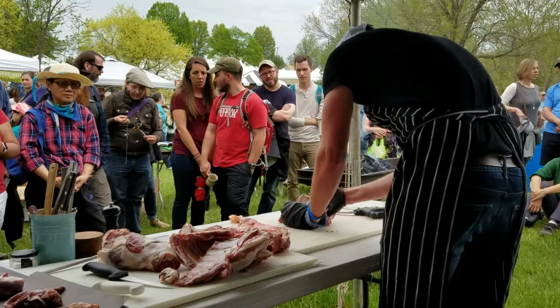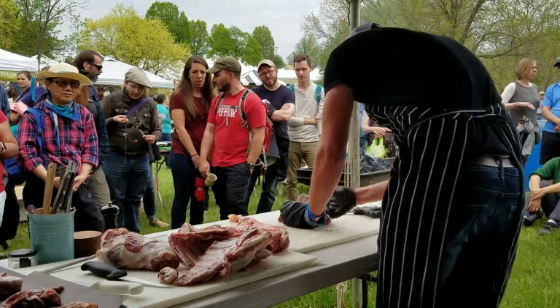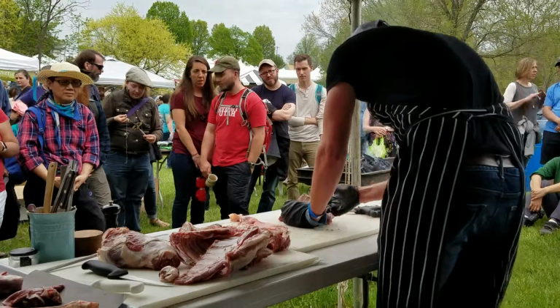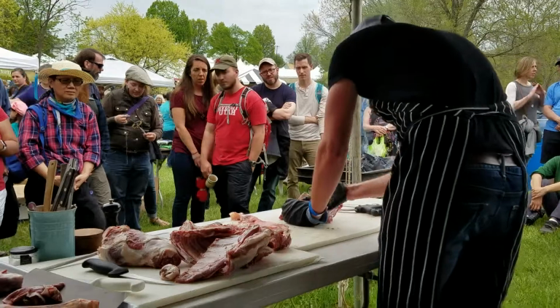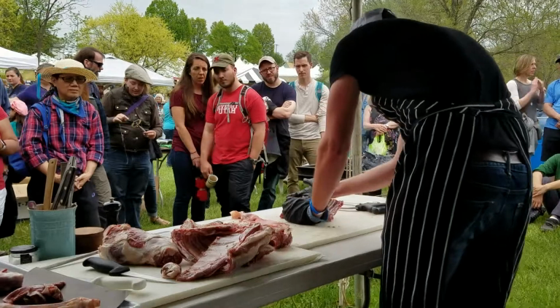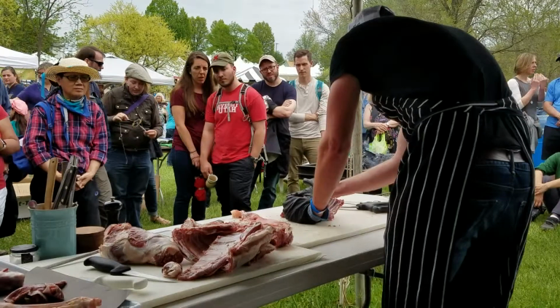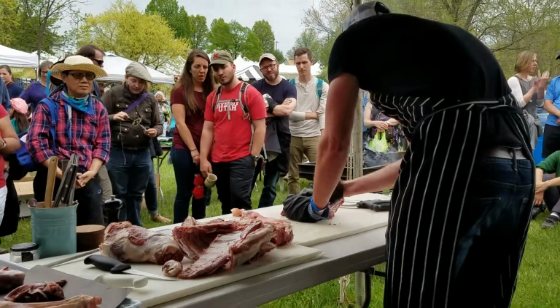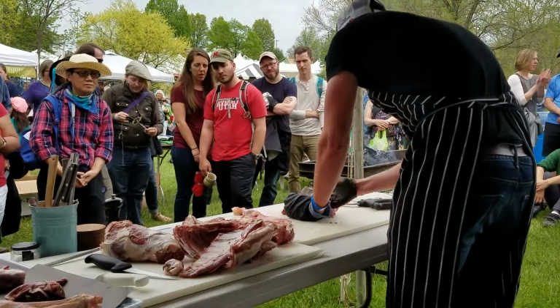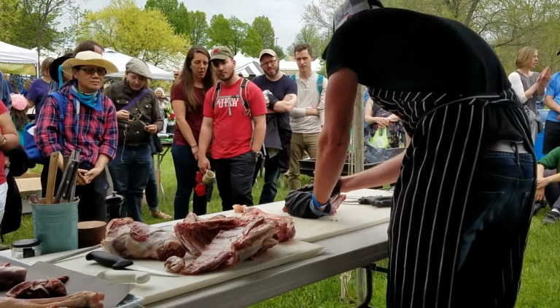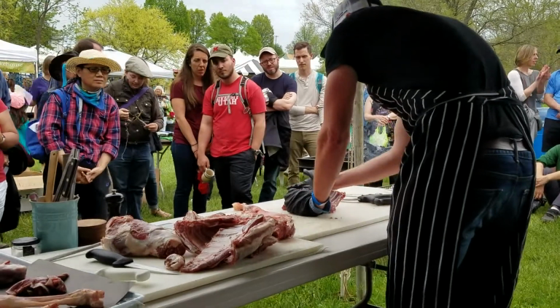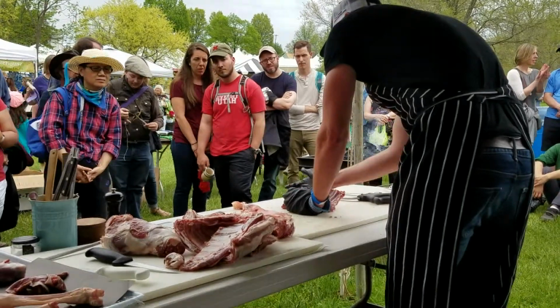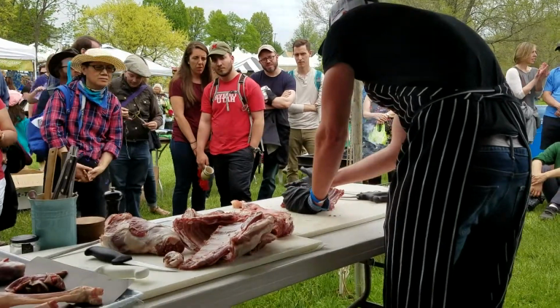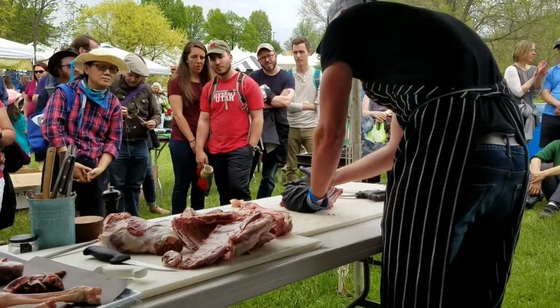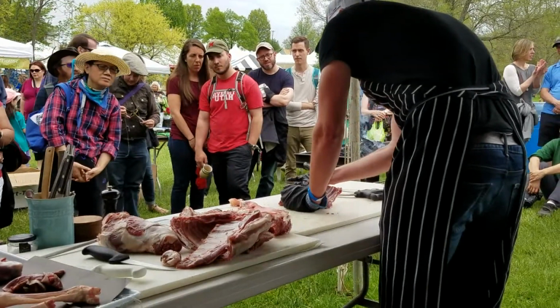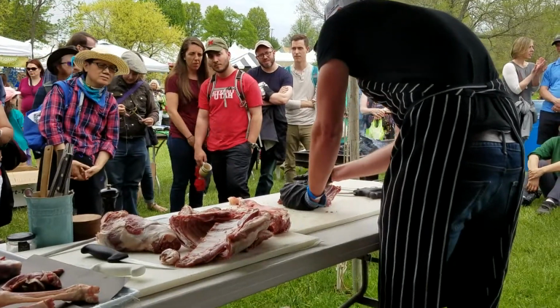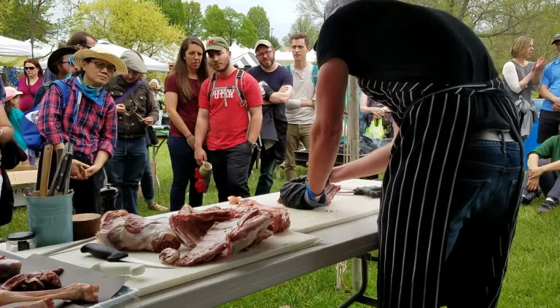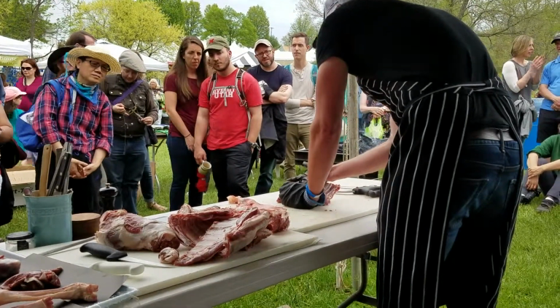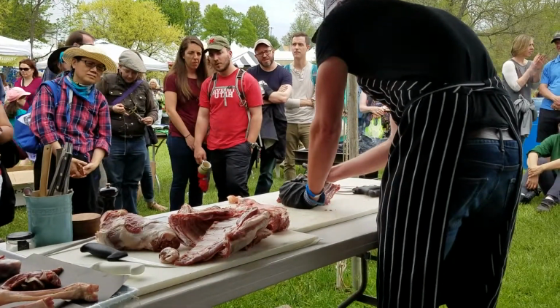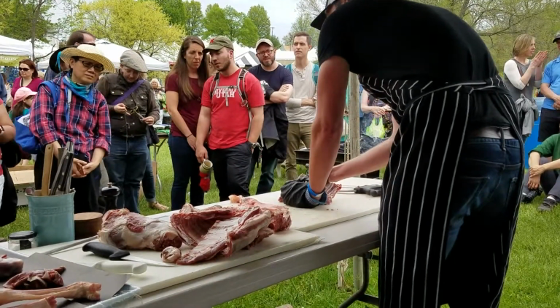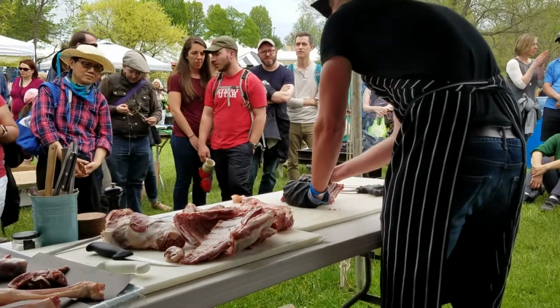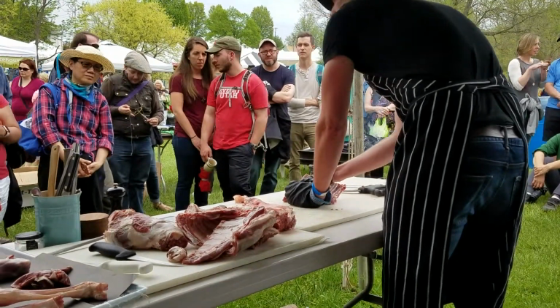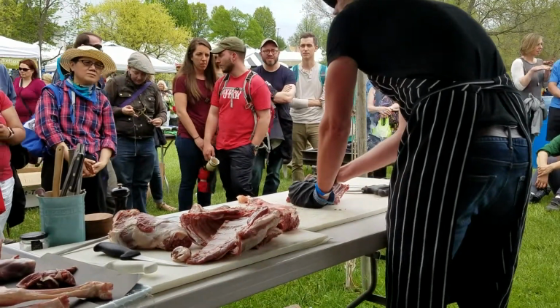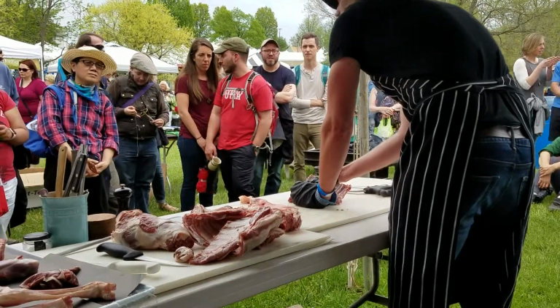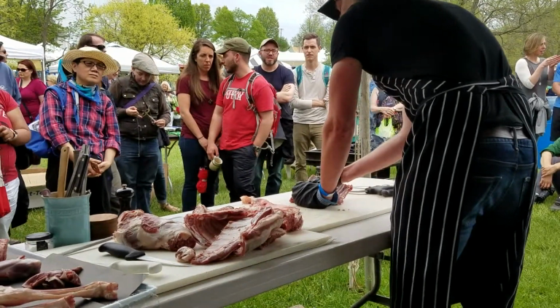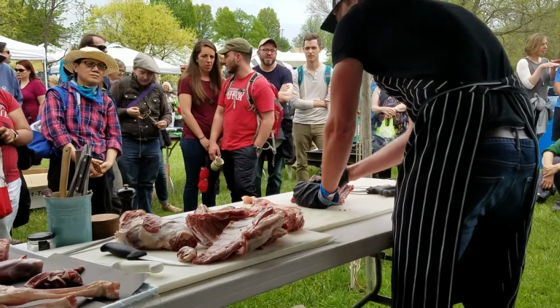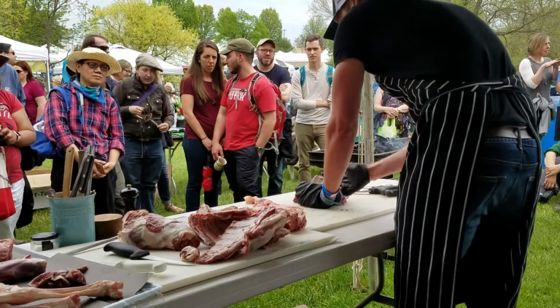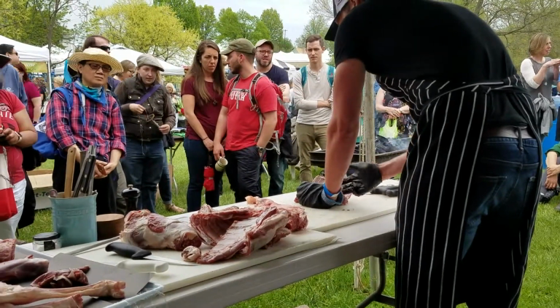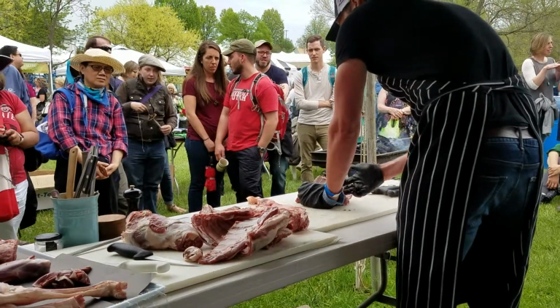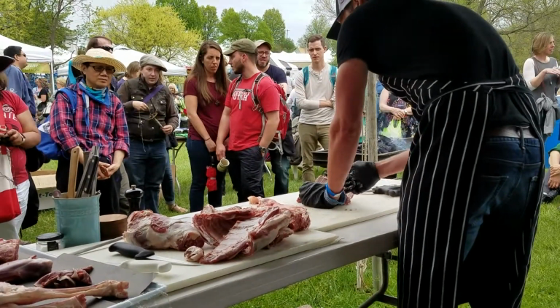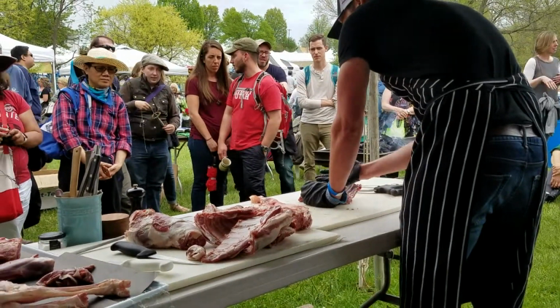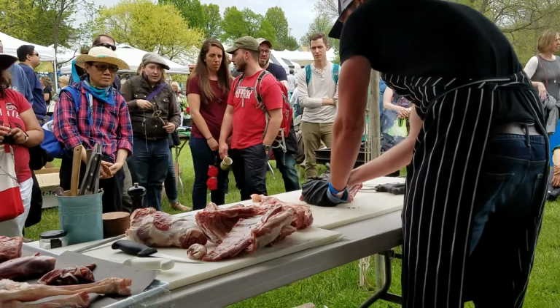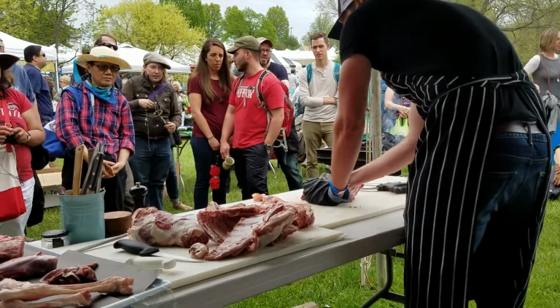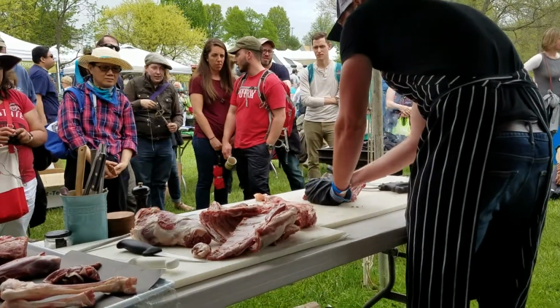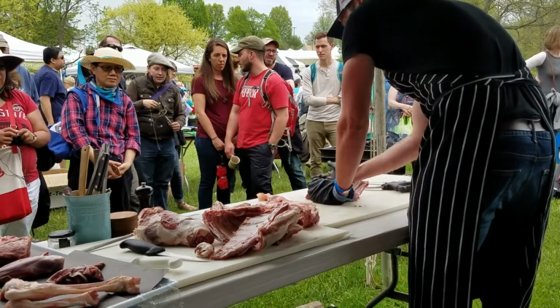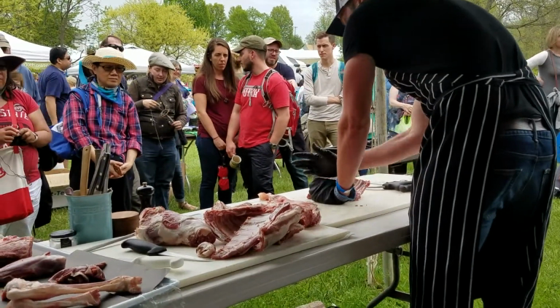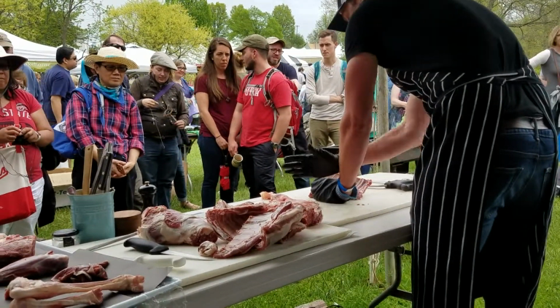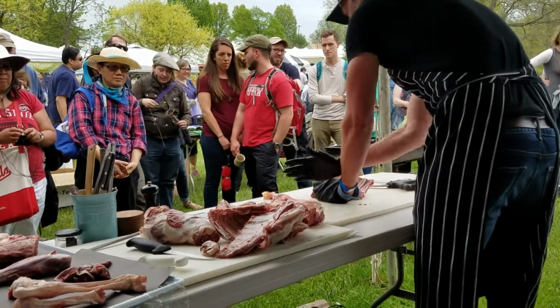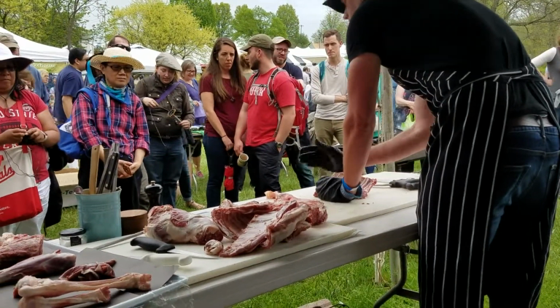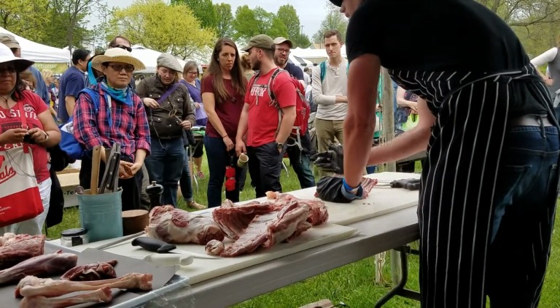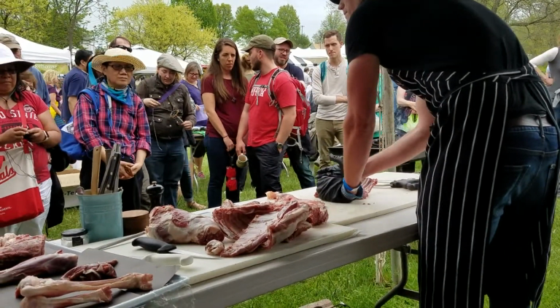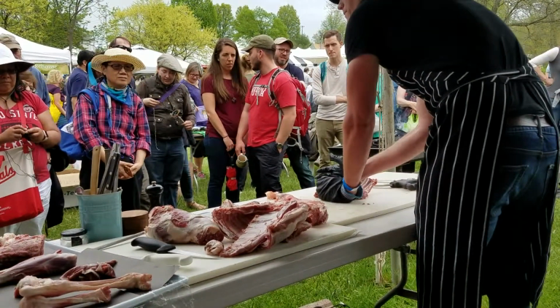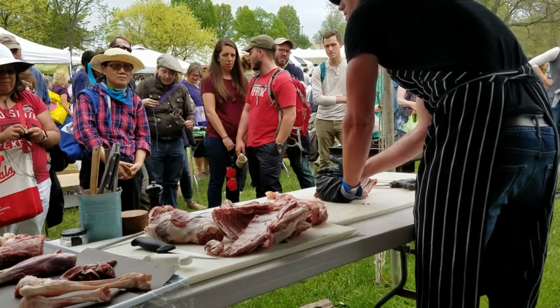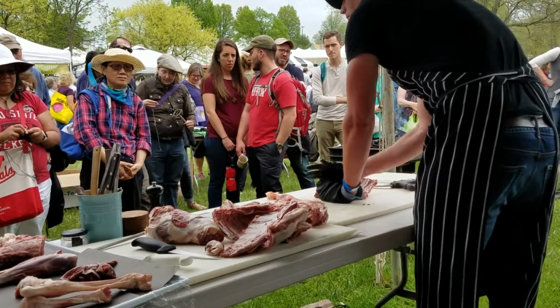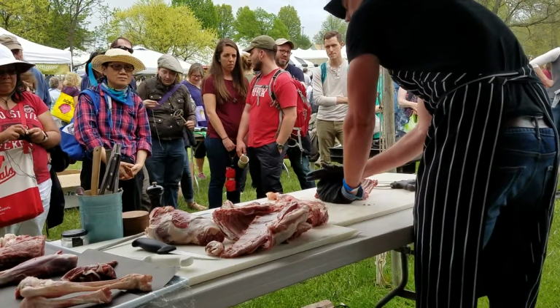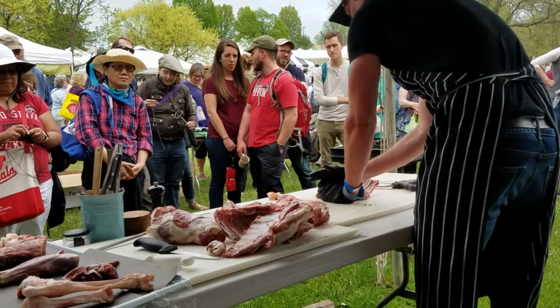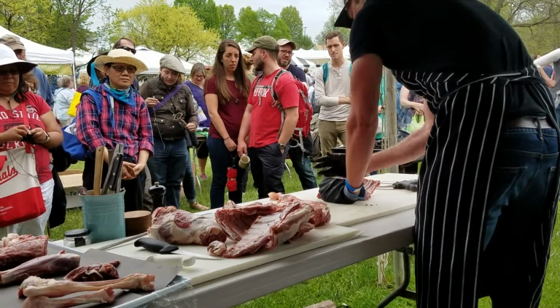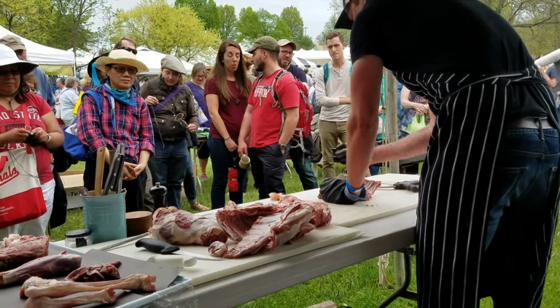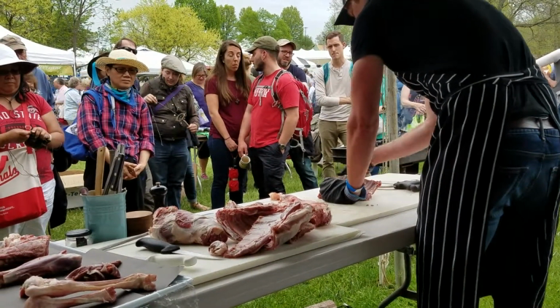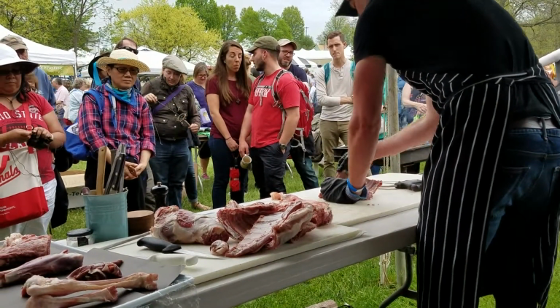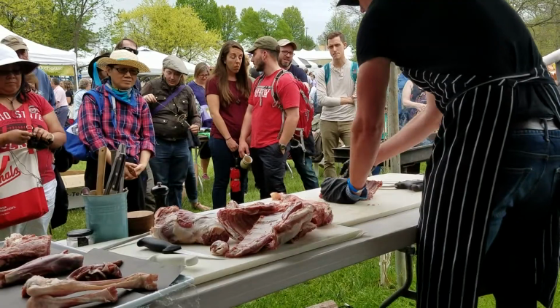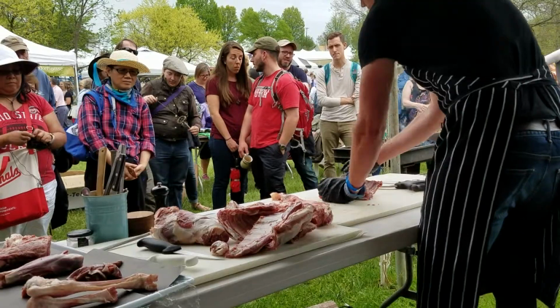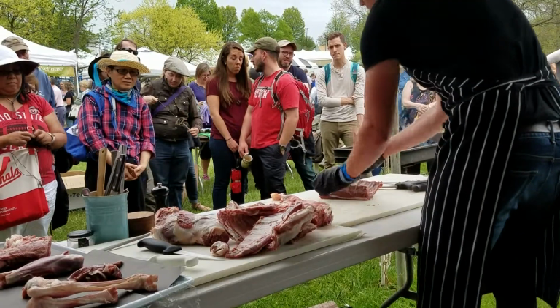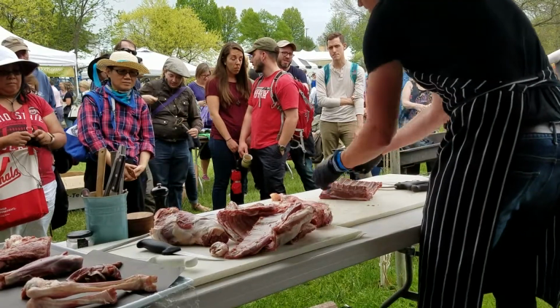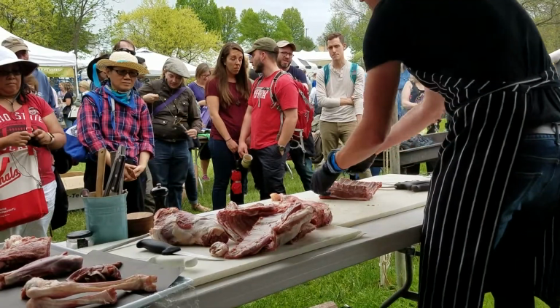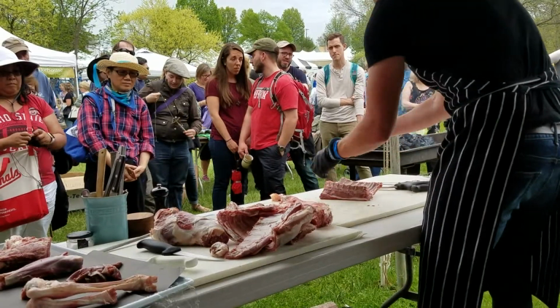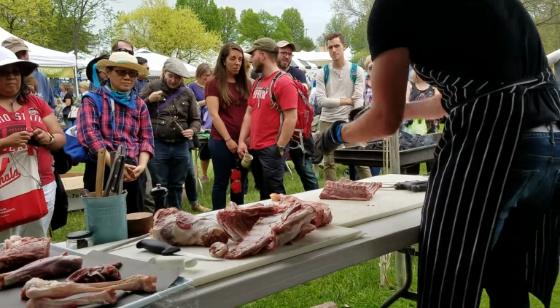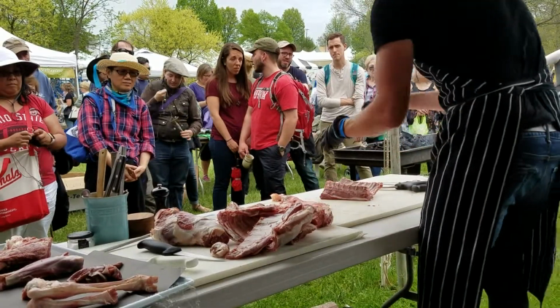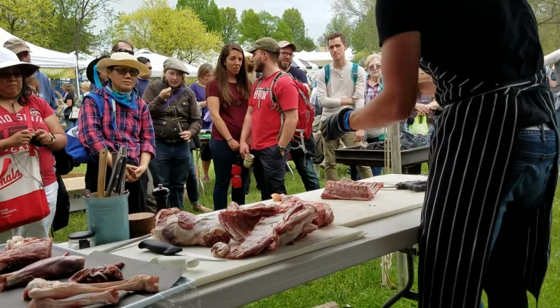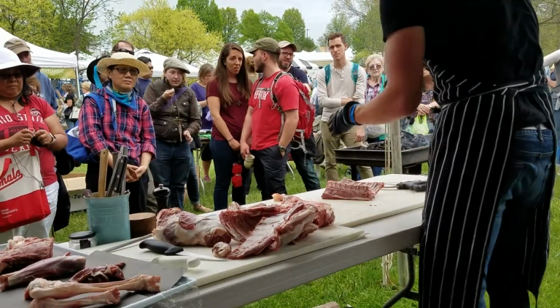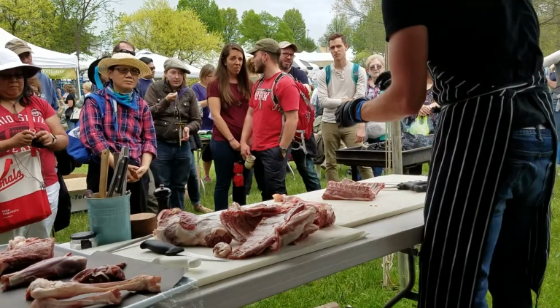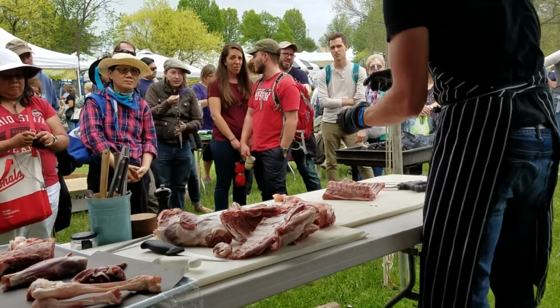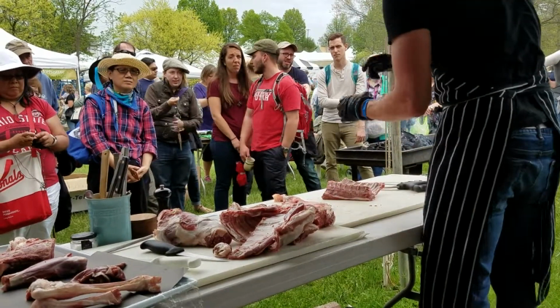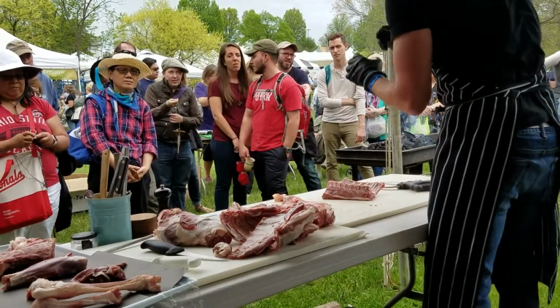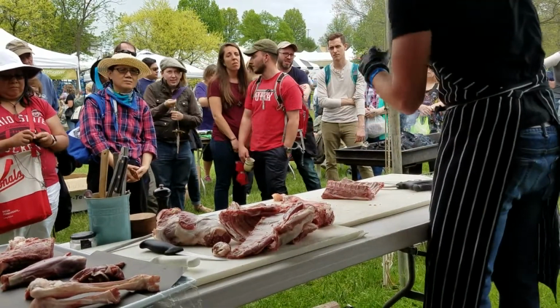Right underneath where the ribs connect to that vertebrae, we're going to take that vertebrae off and then make some nice lollipop chops.